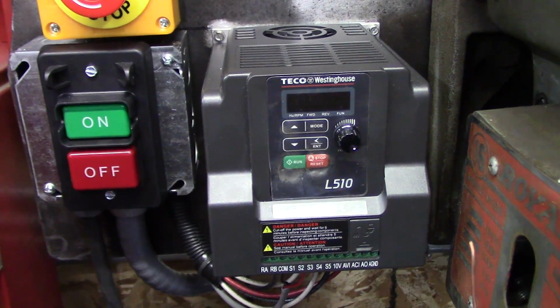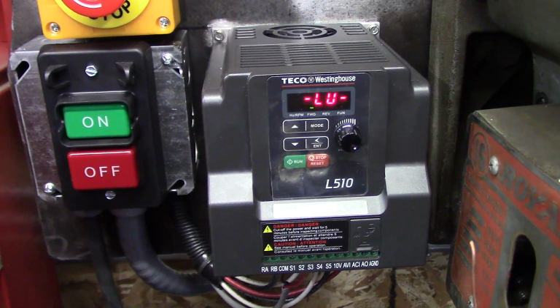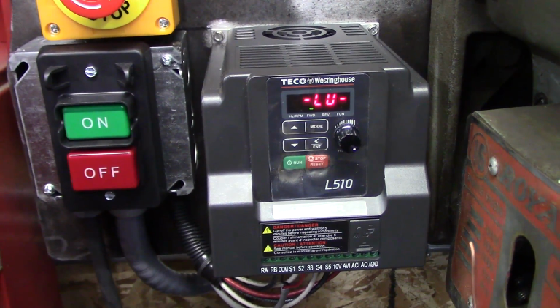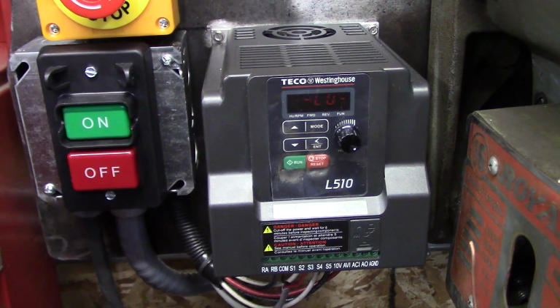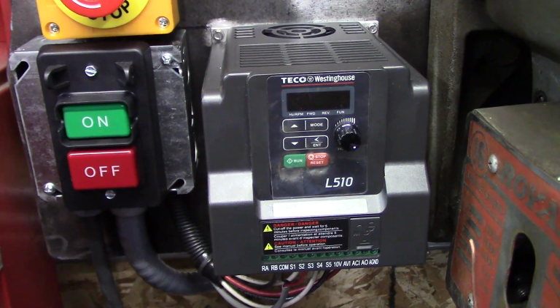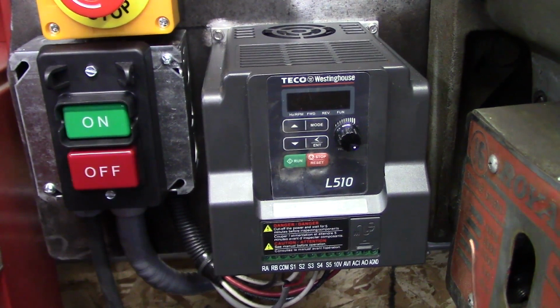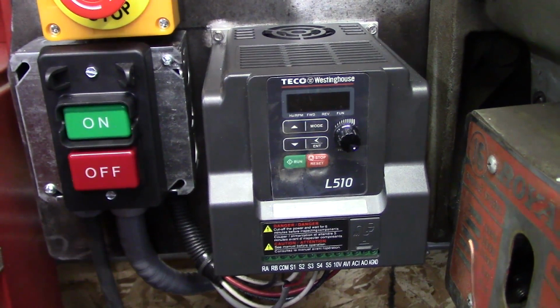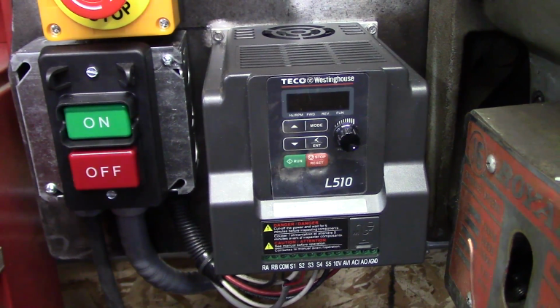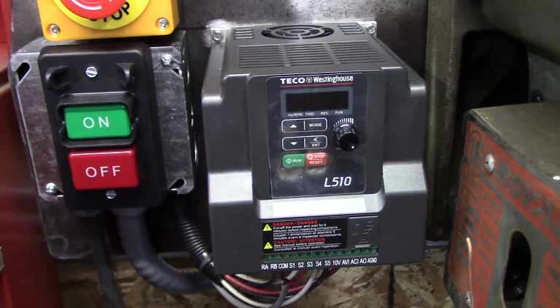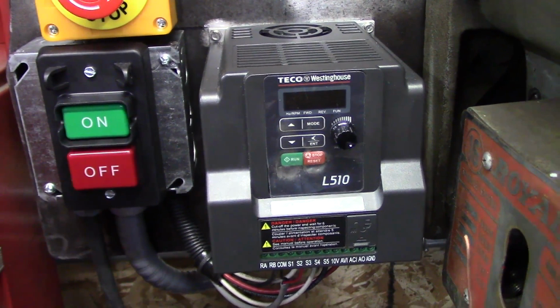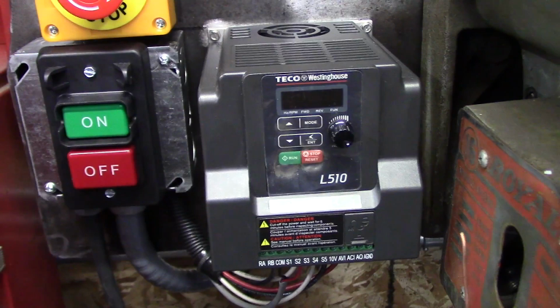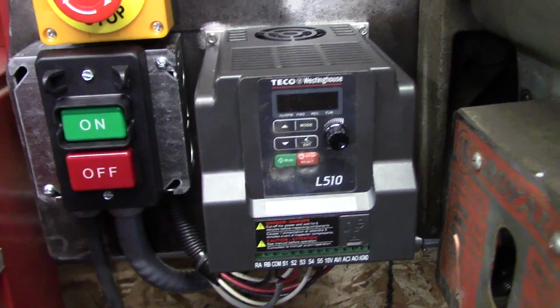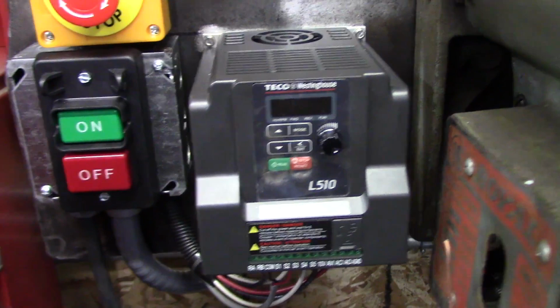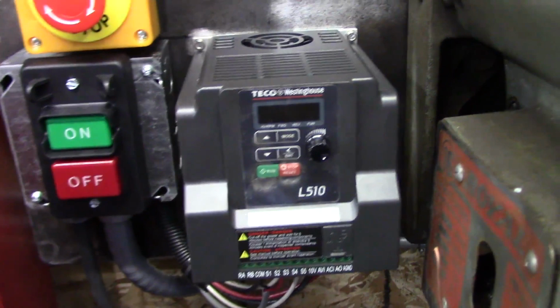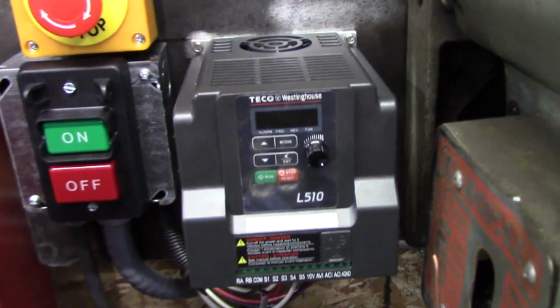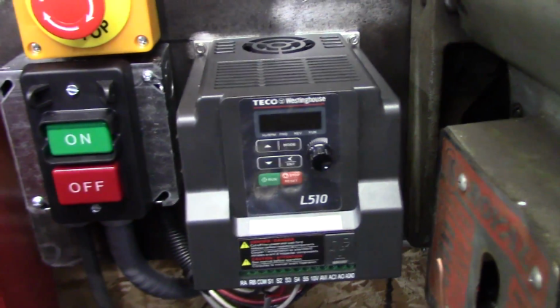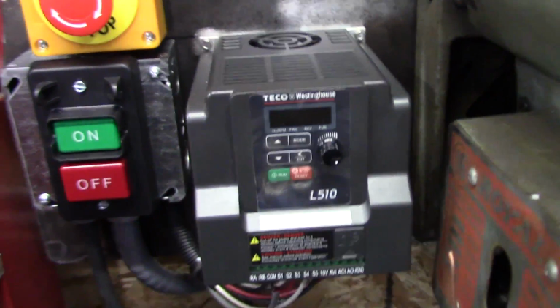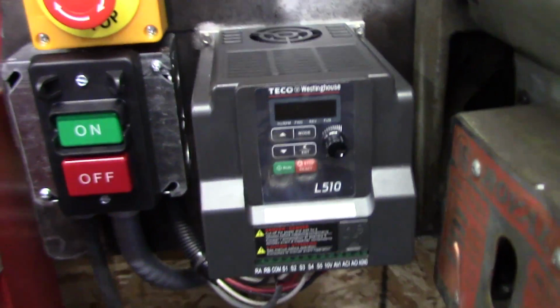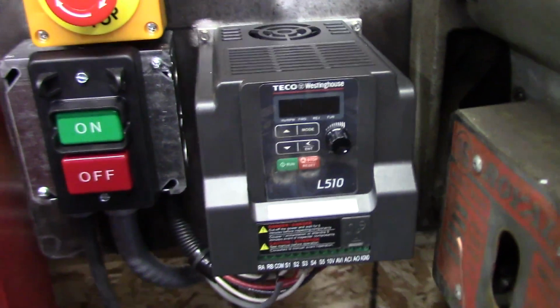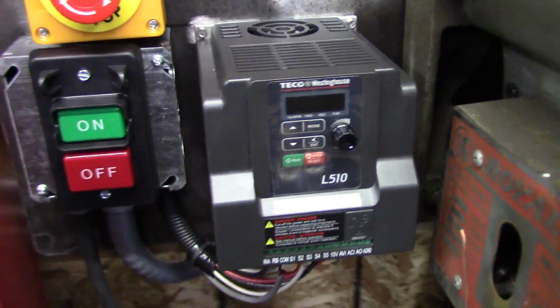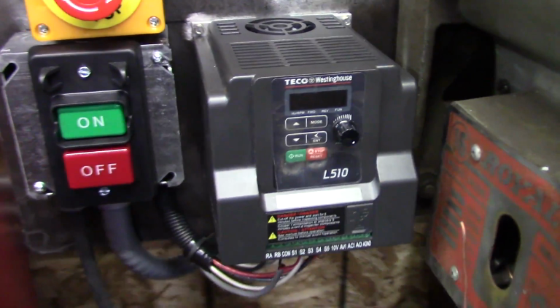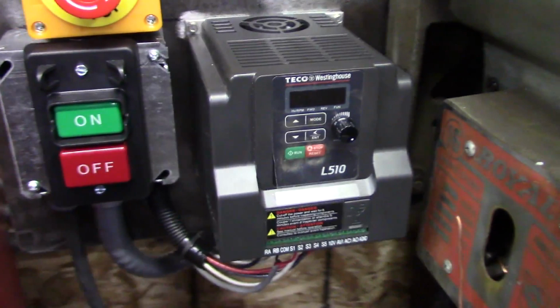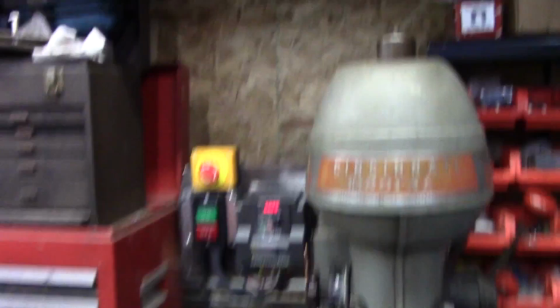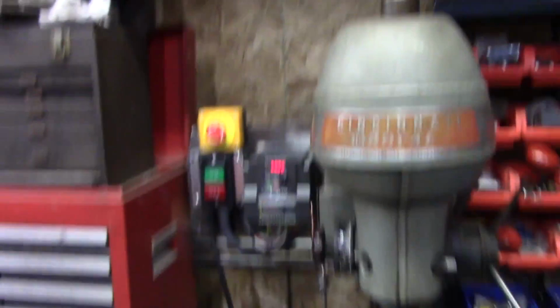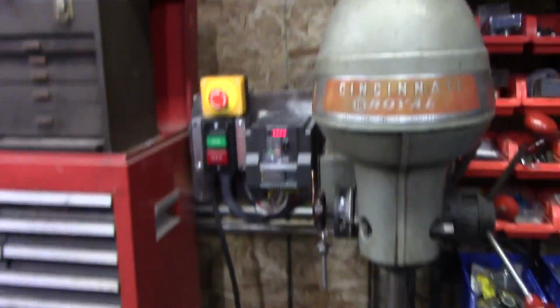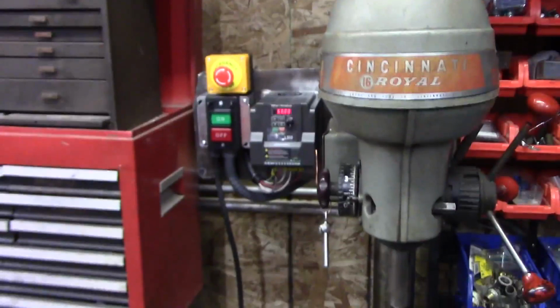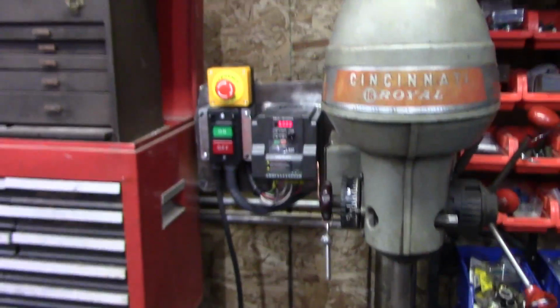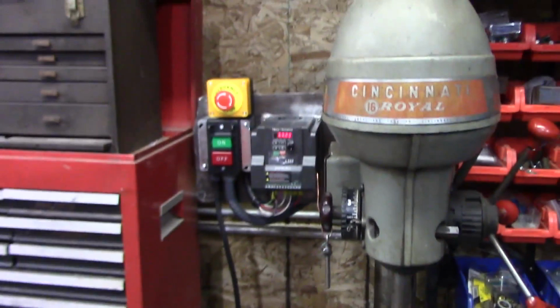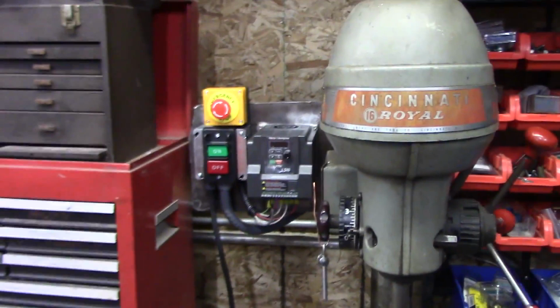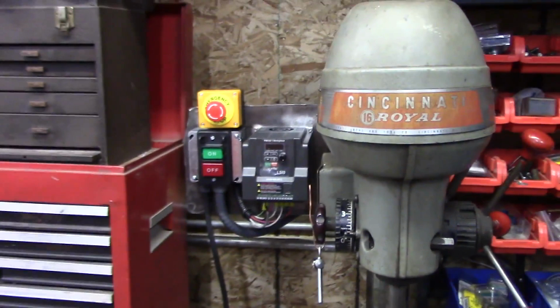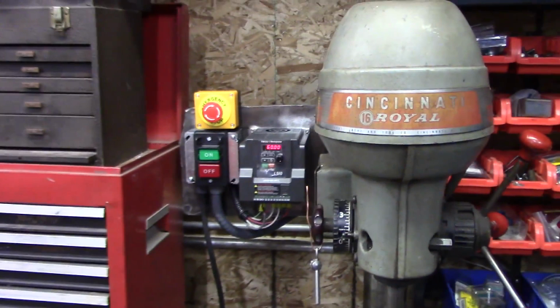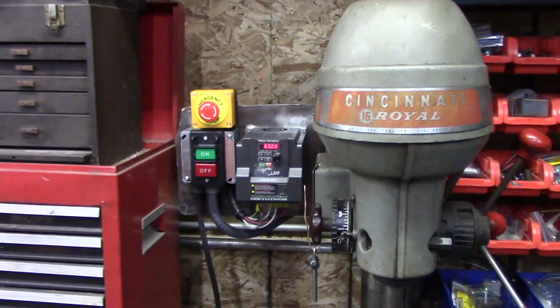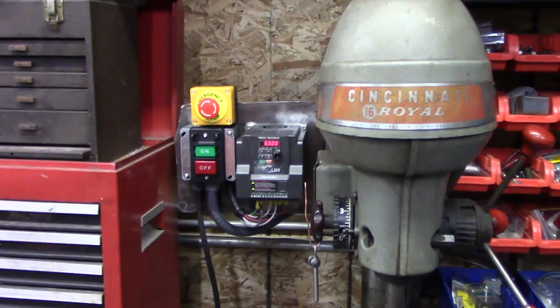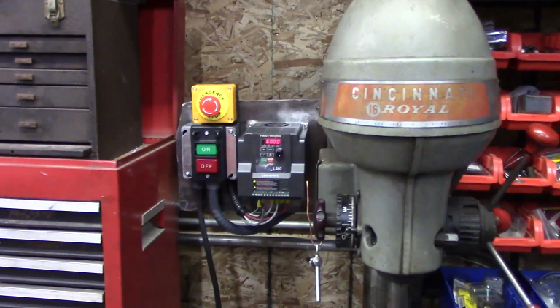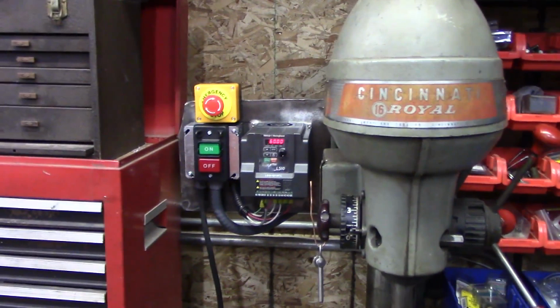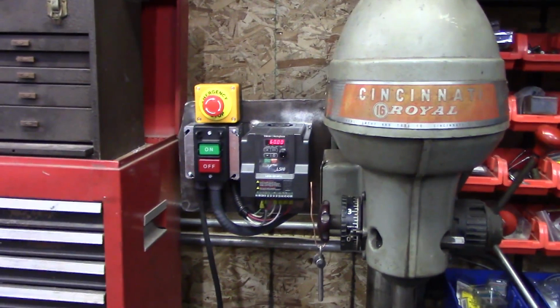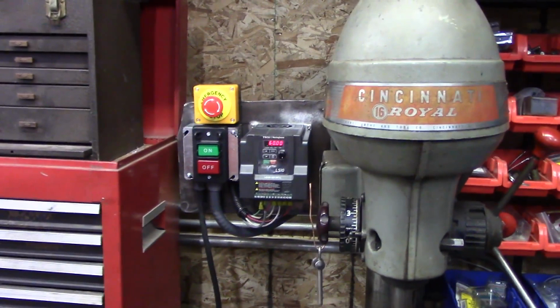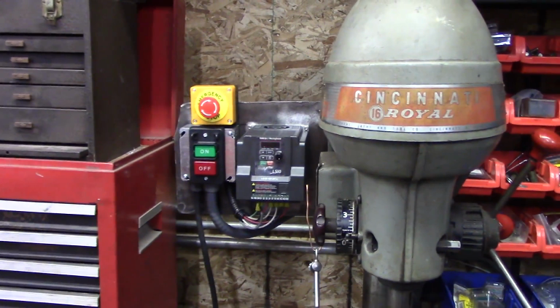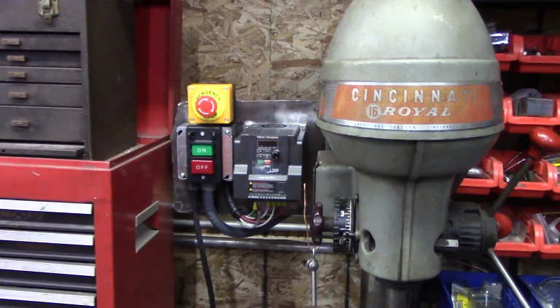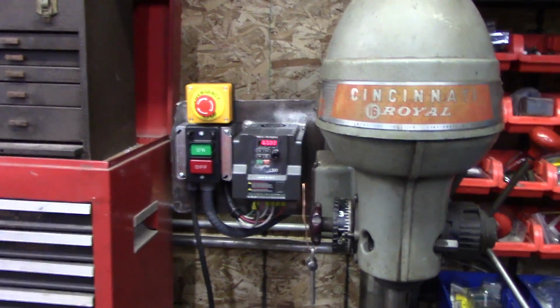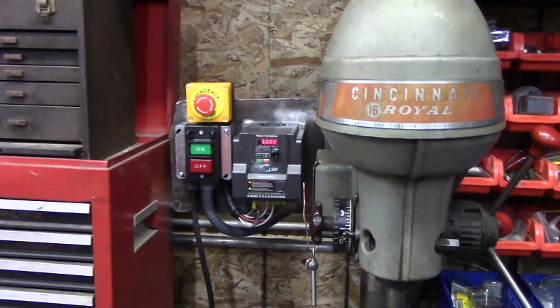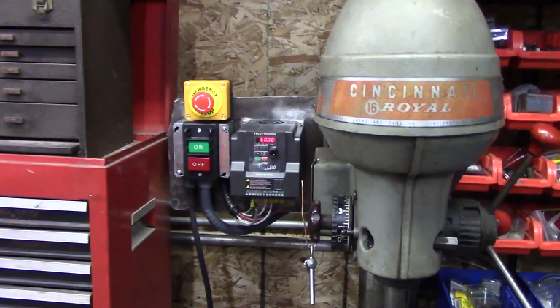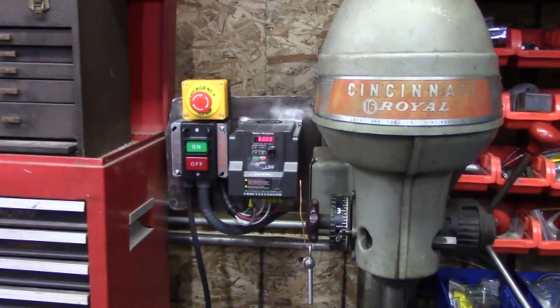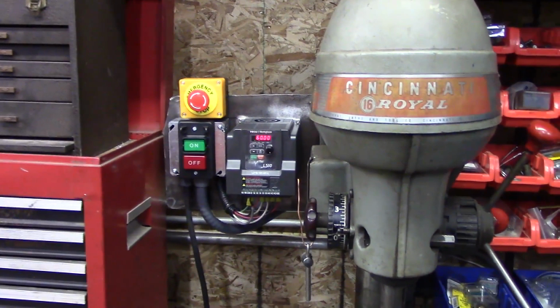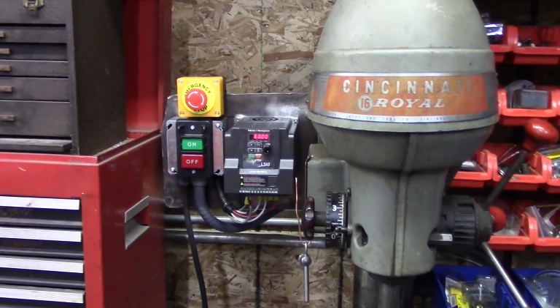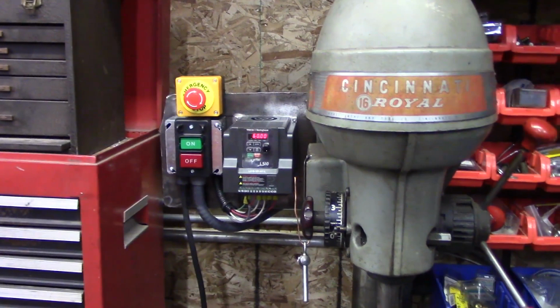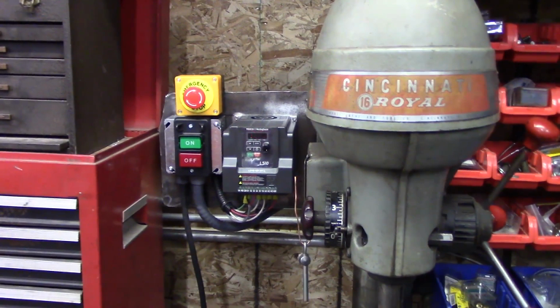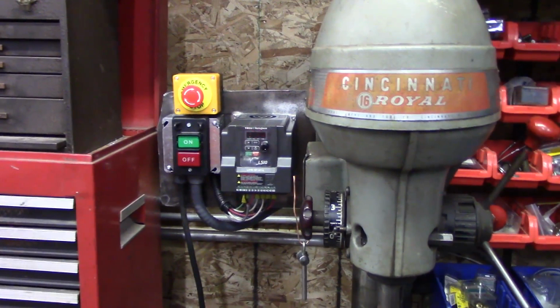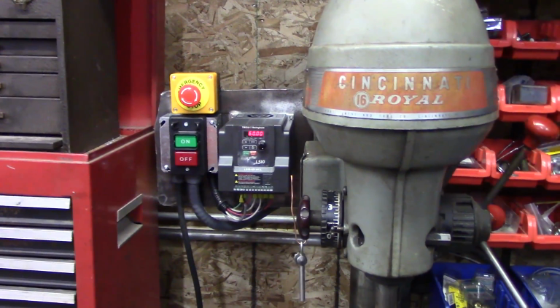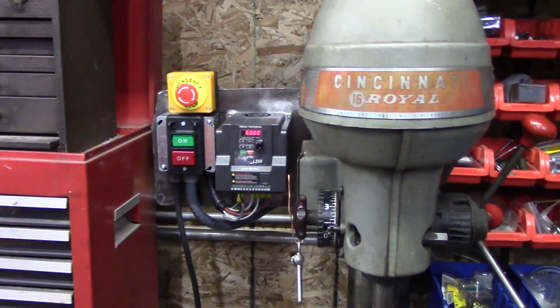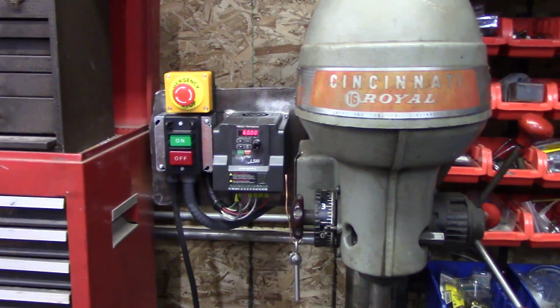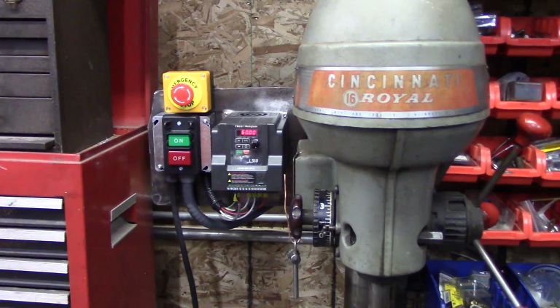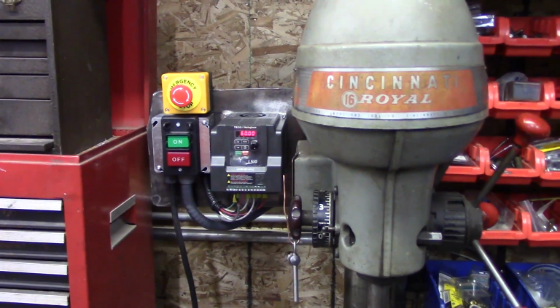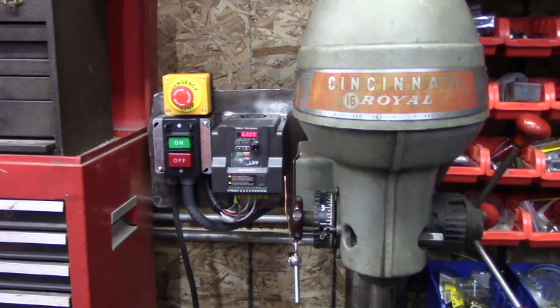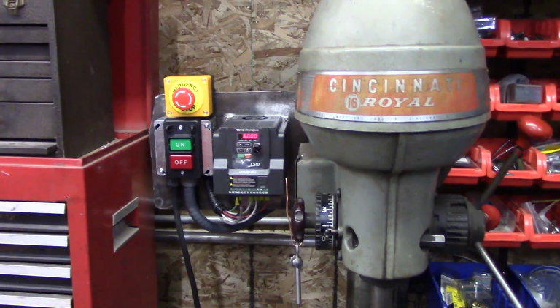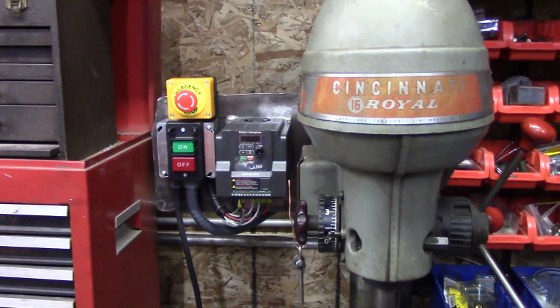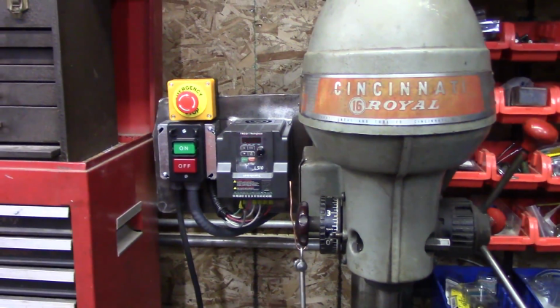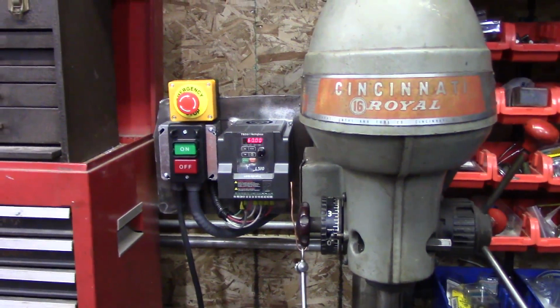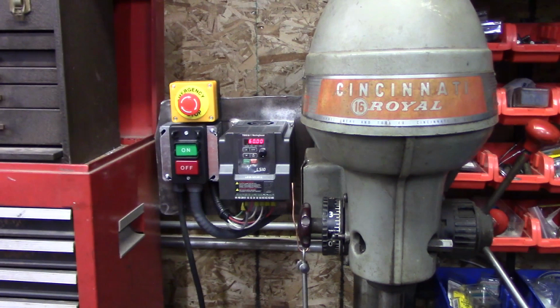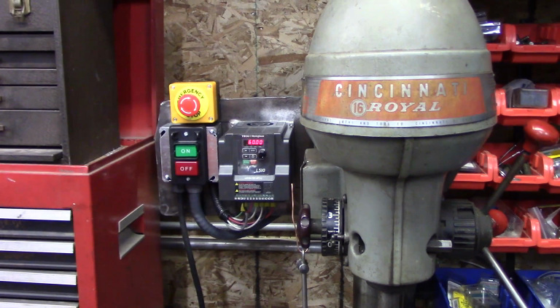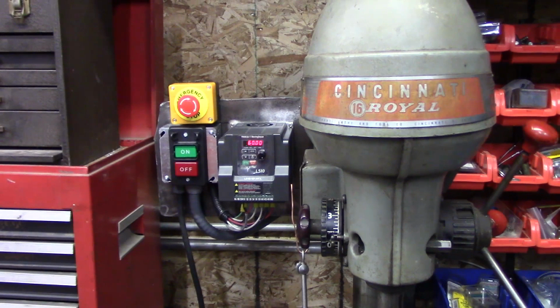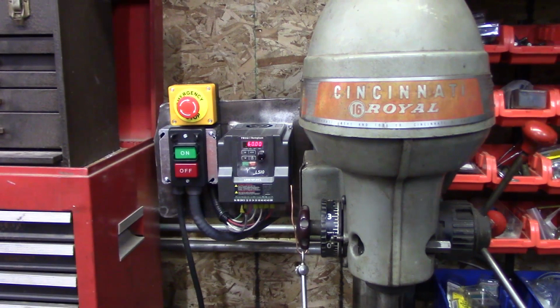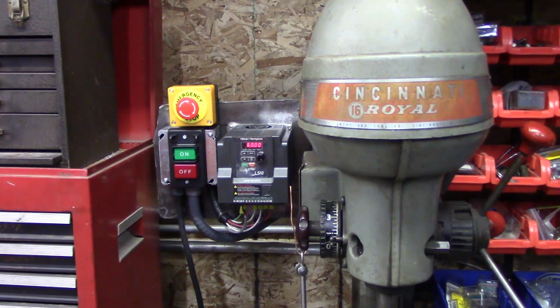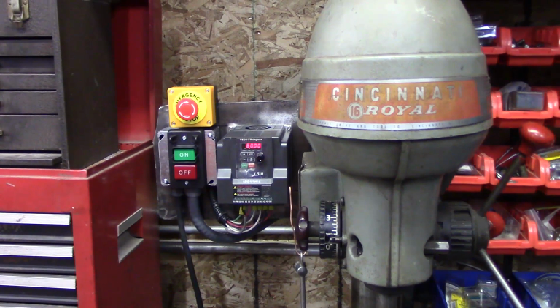Definitely some capacitors or something in there. Thanks for the comments — you got us pointed in the right direction, and we'll see you on the next one.